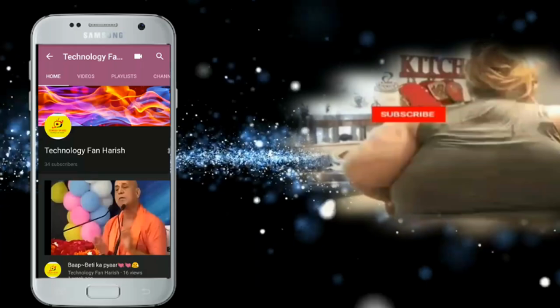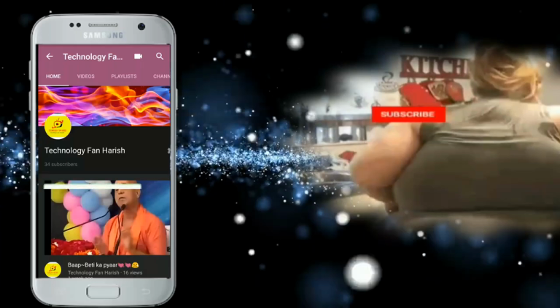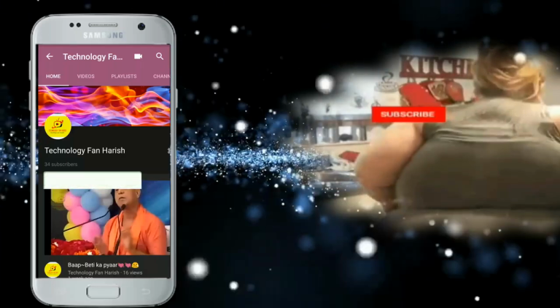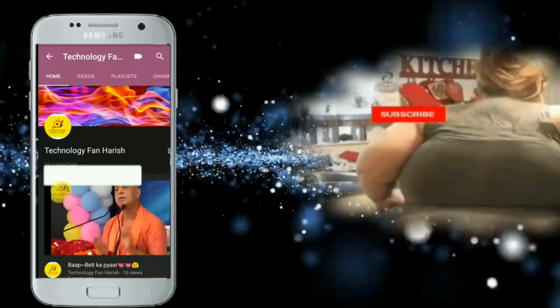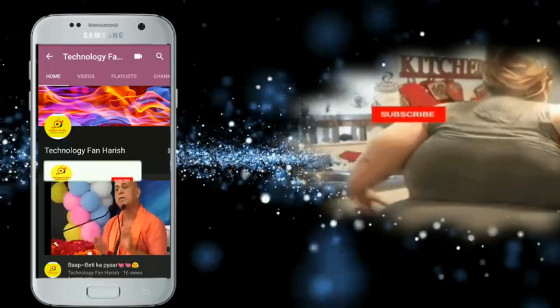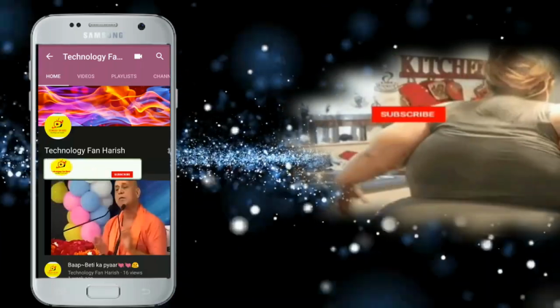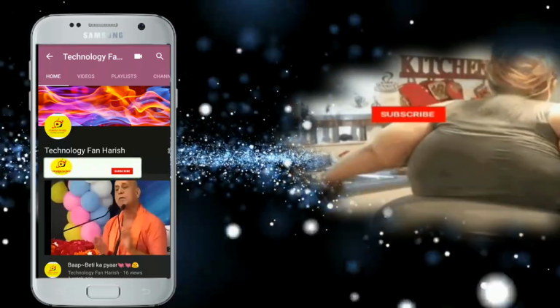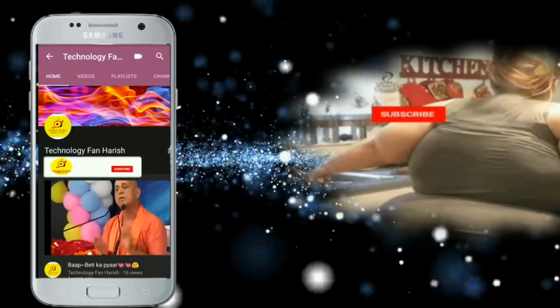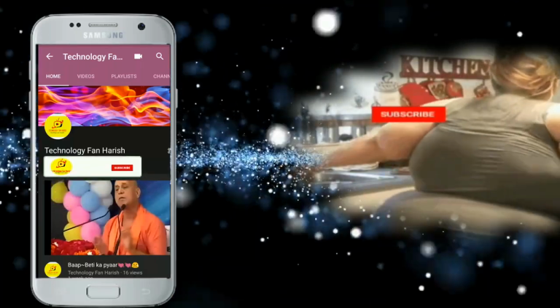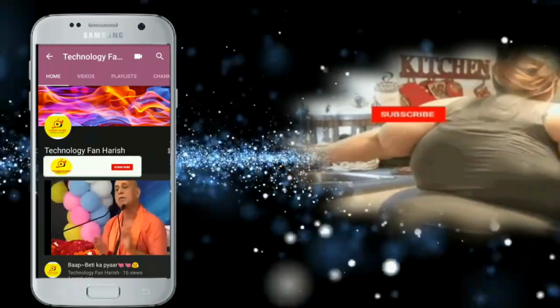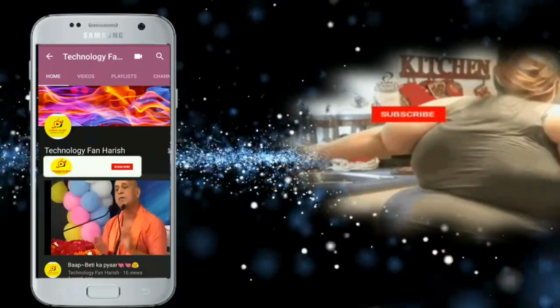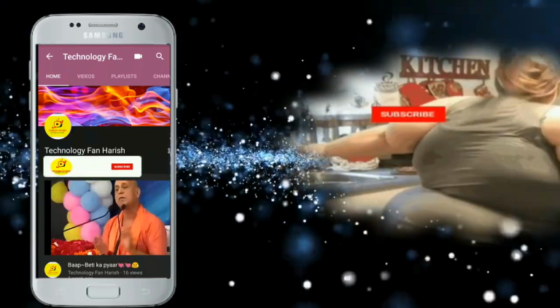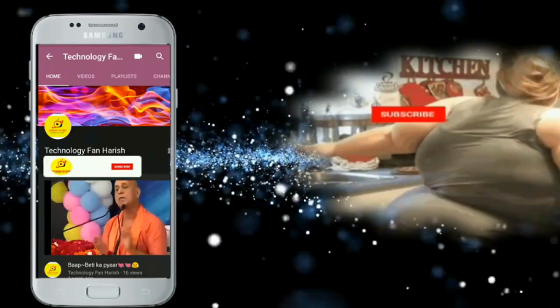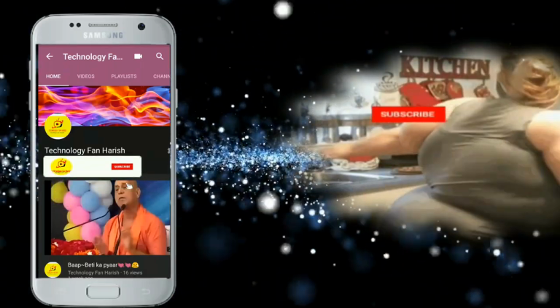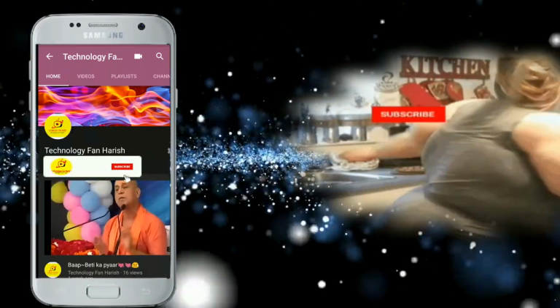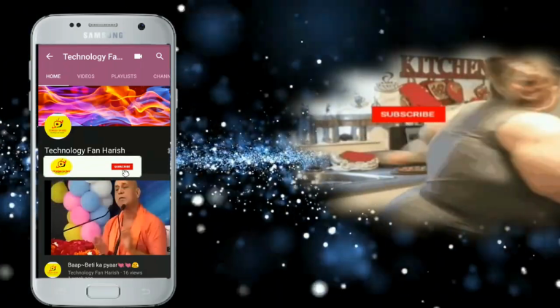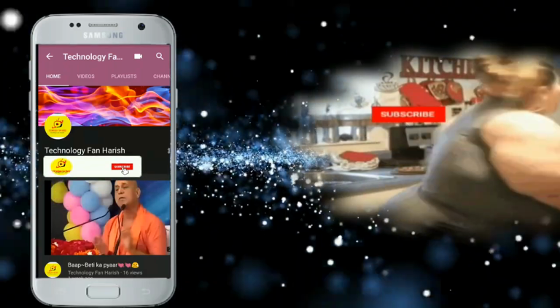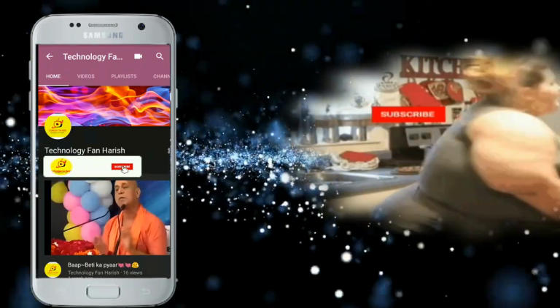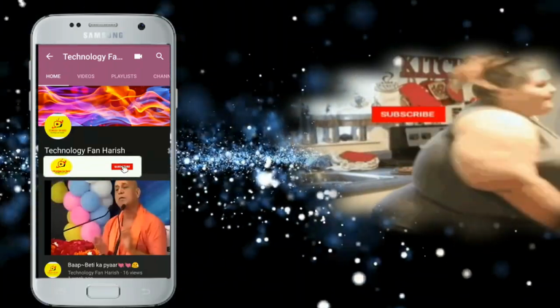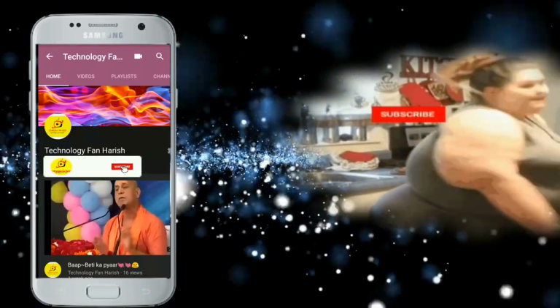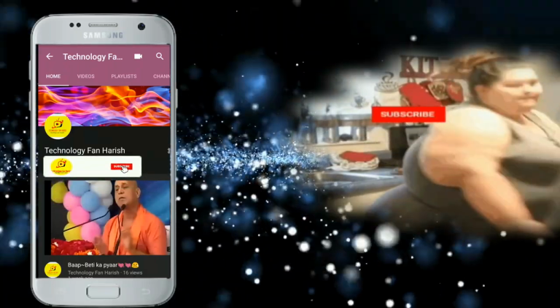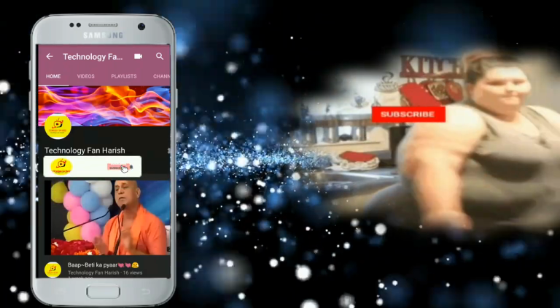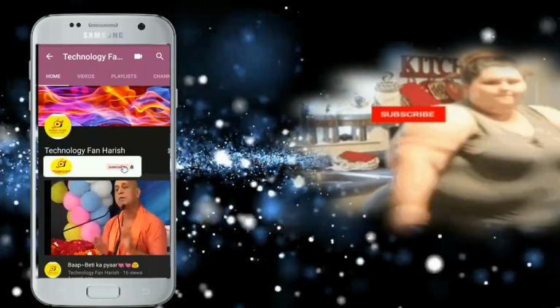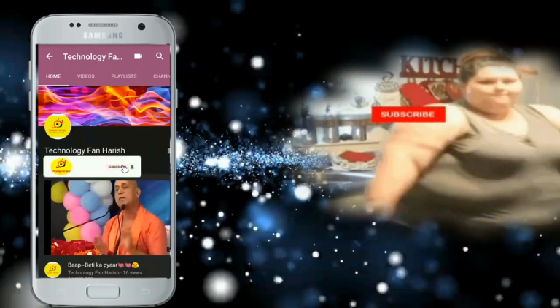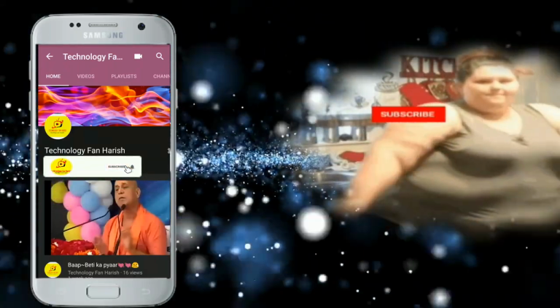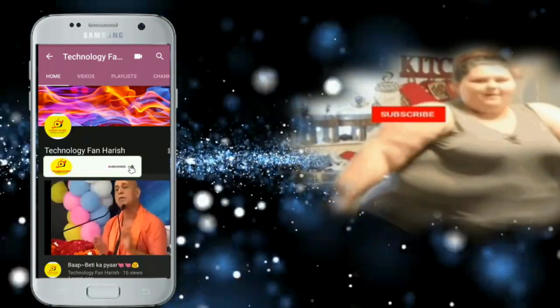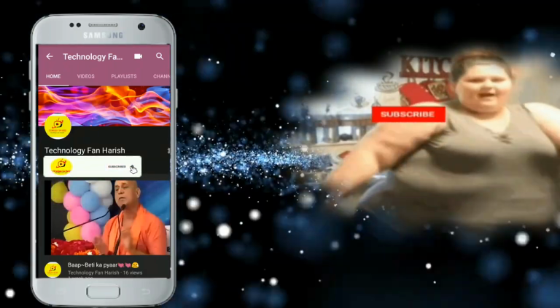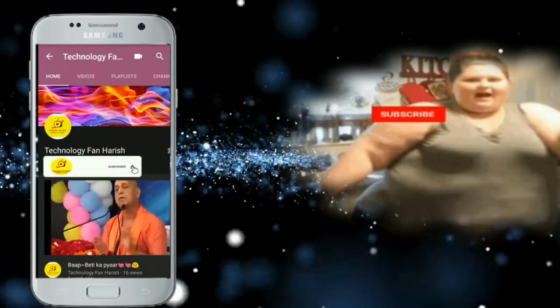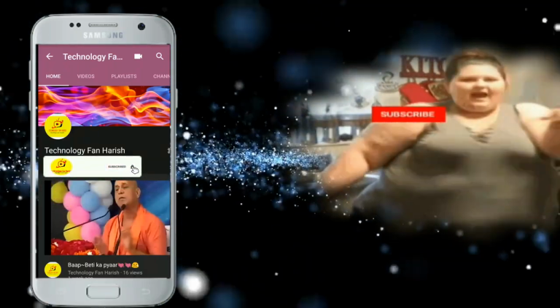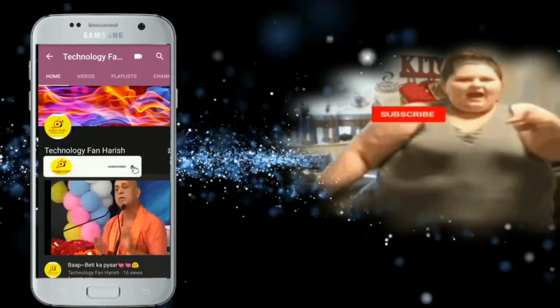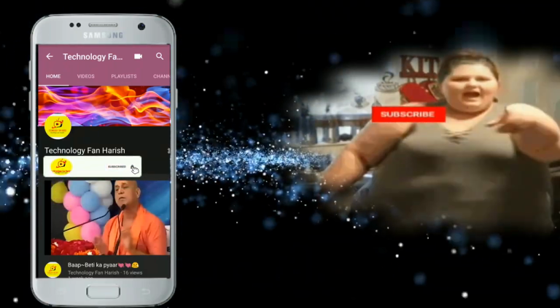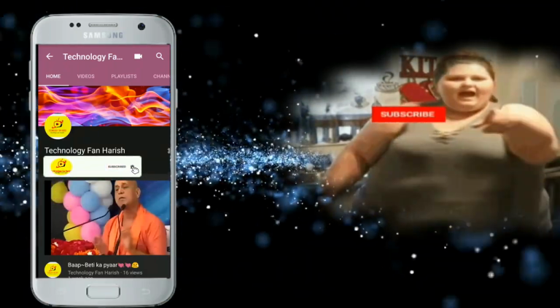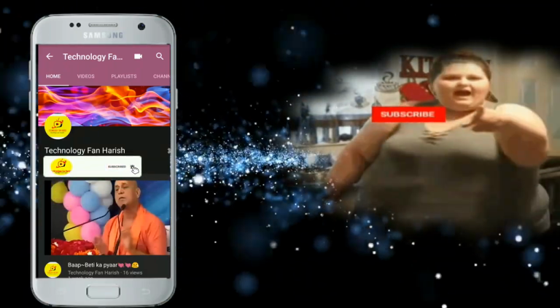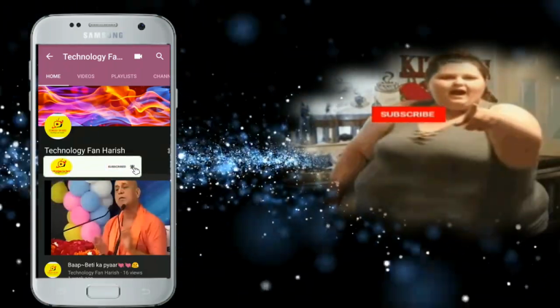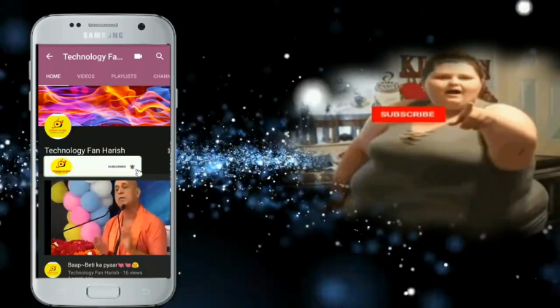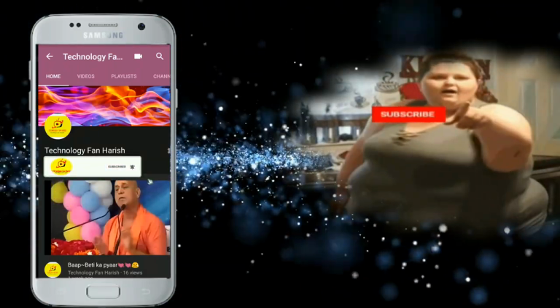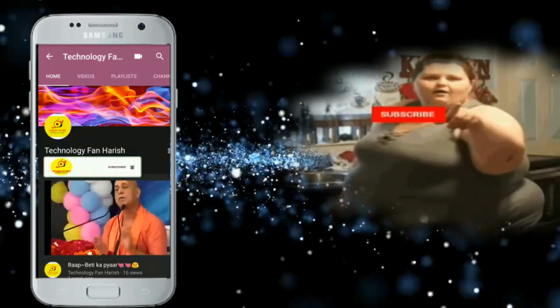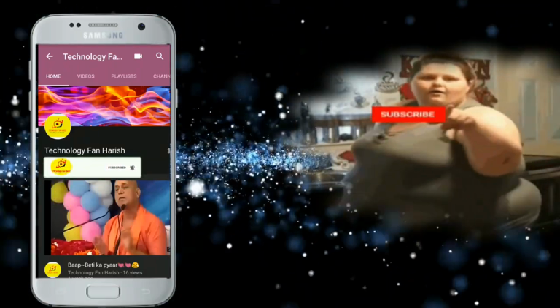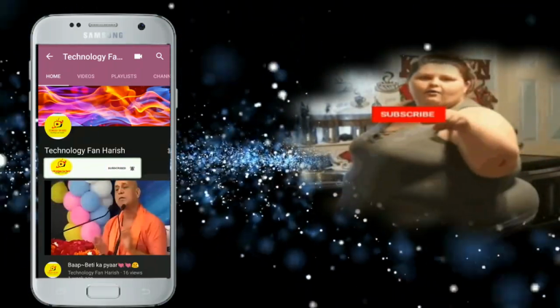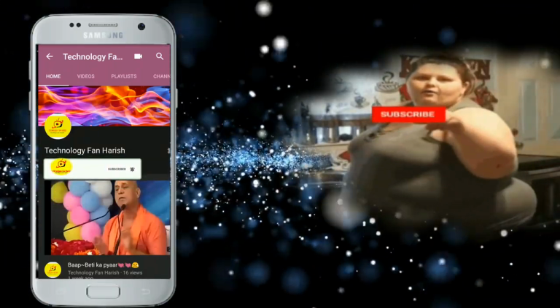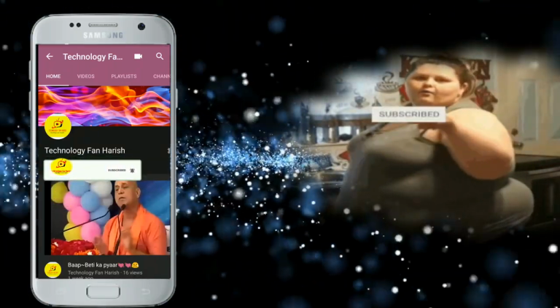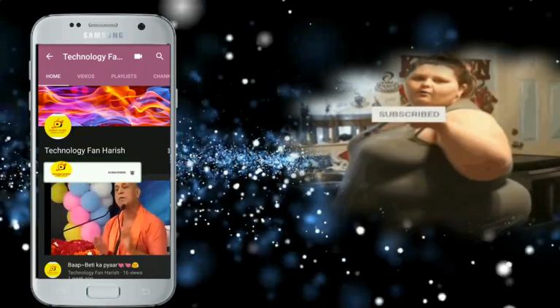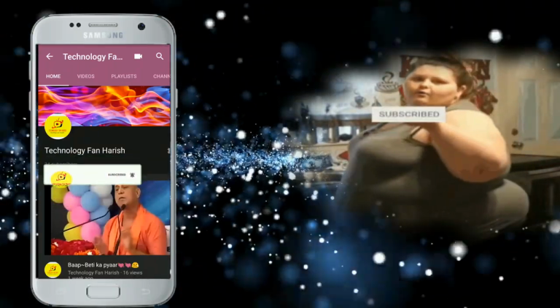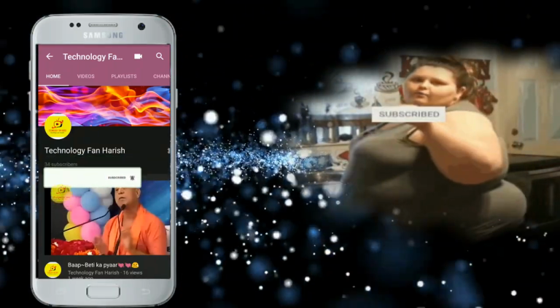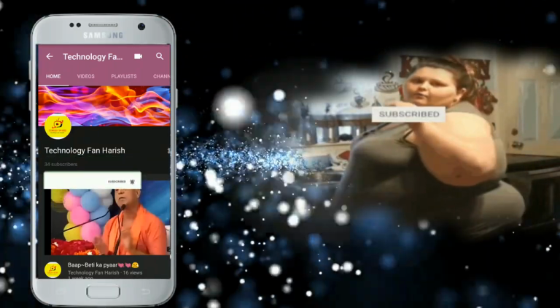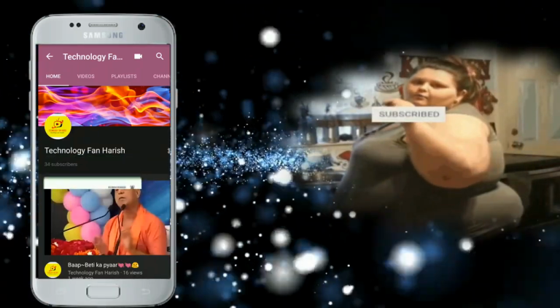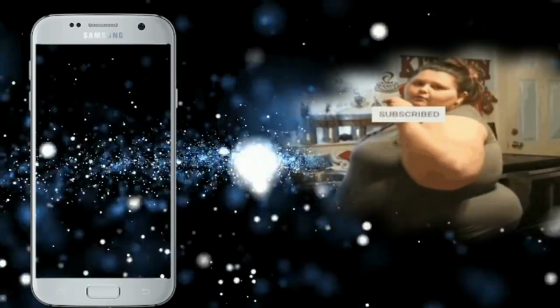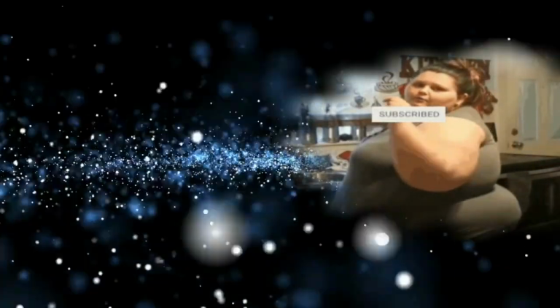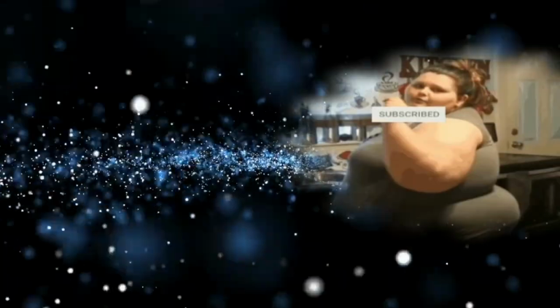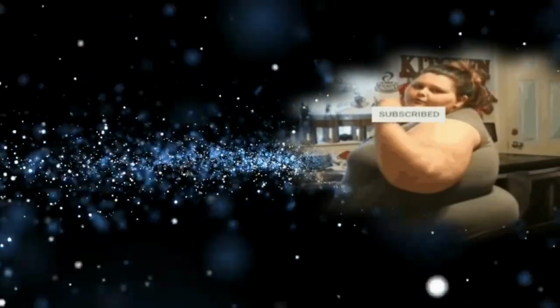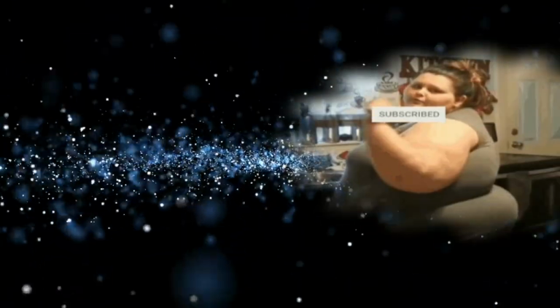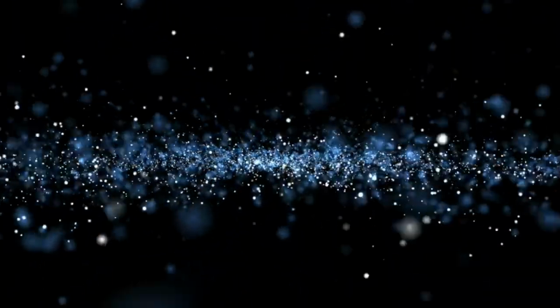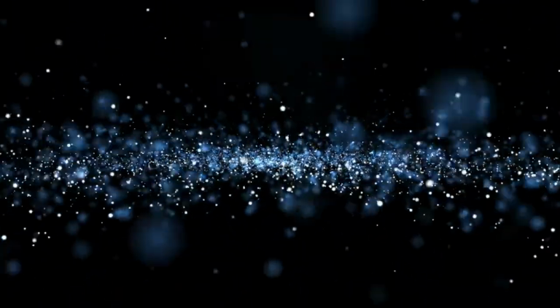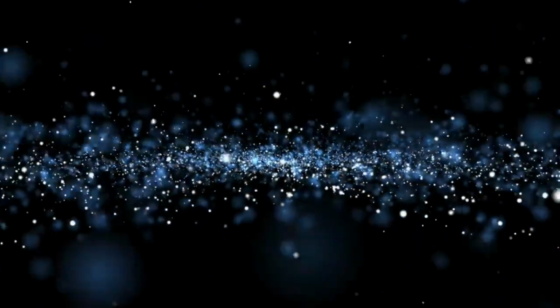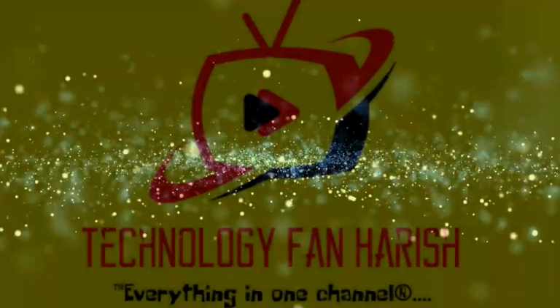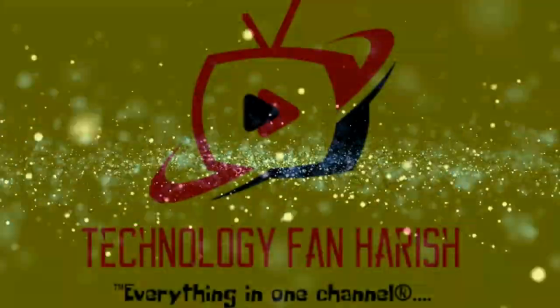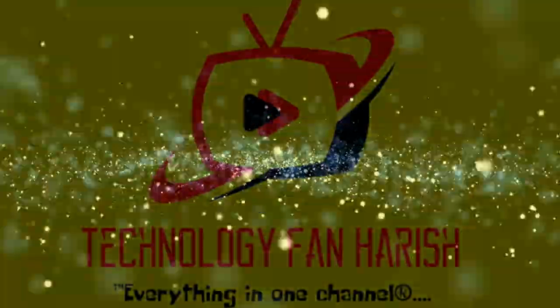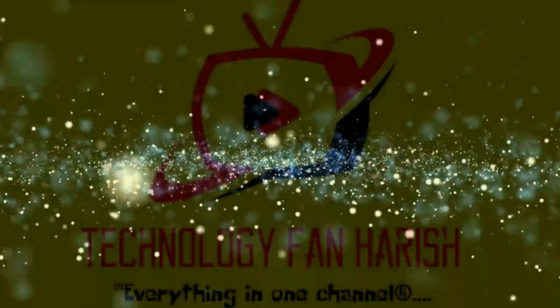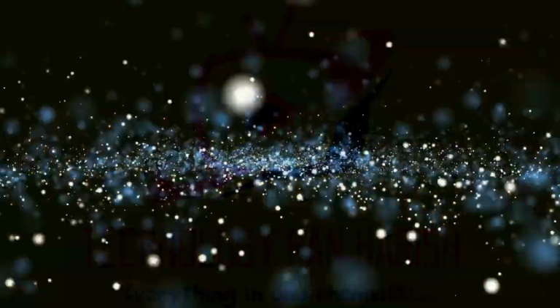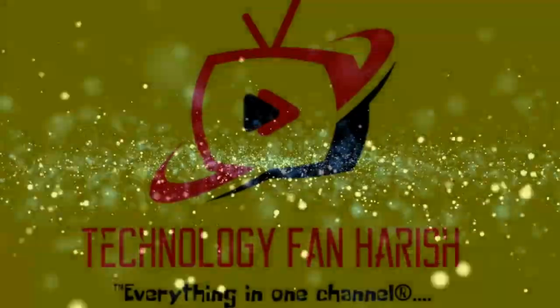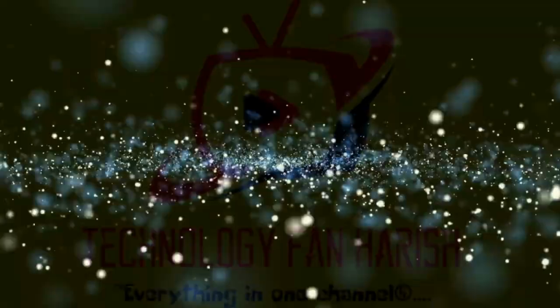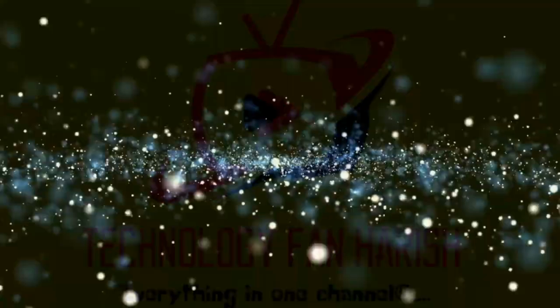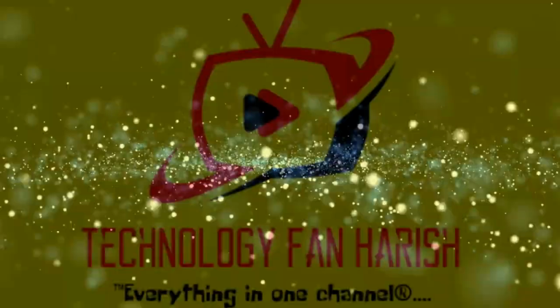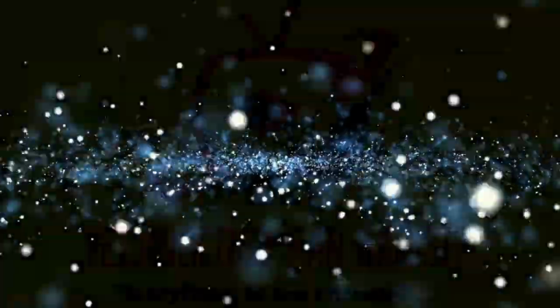Subscribe to KJ Technology Fan Harish channel and press the bell icon so you will see my videos first.